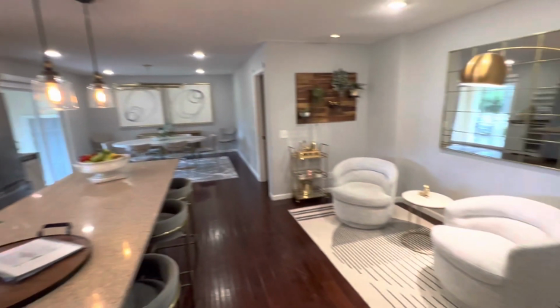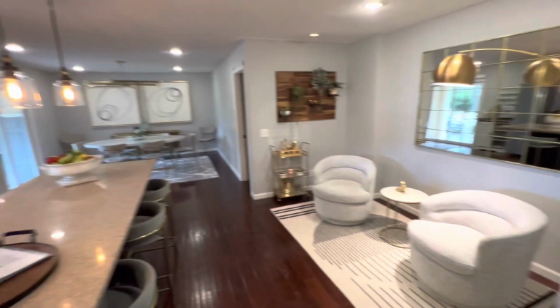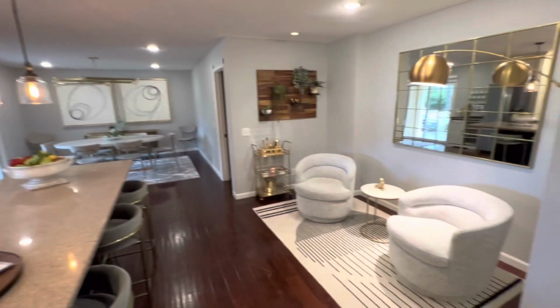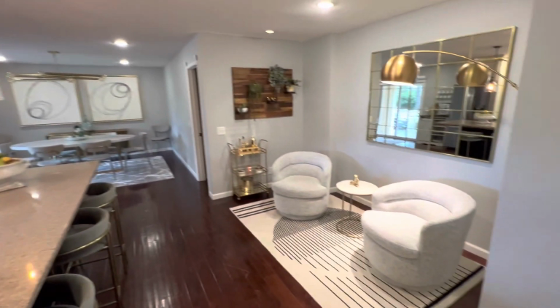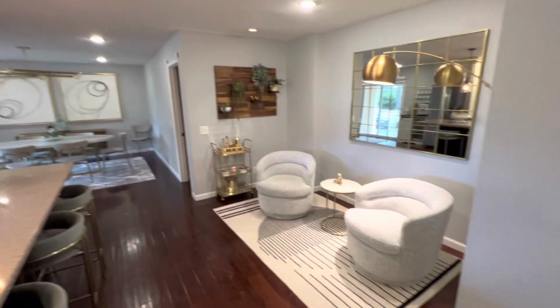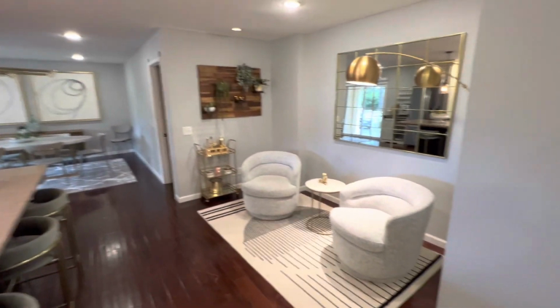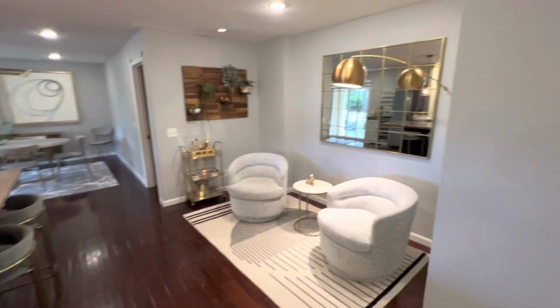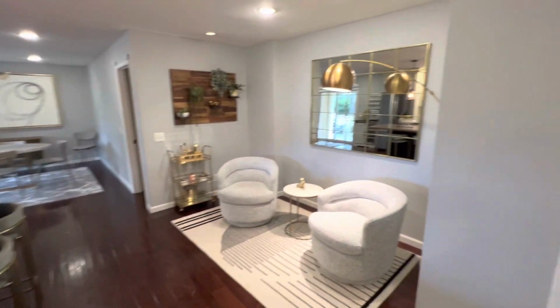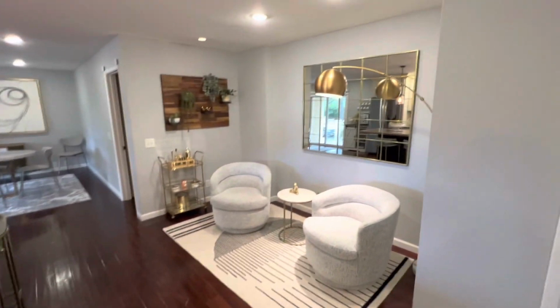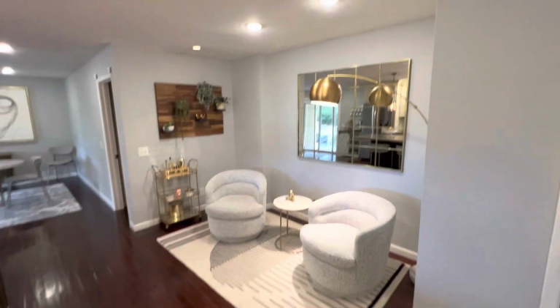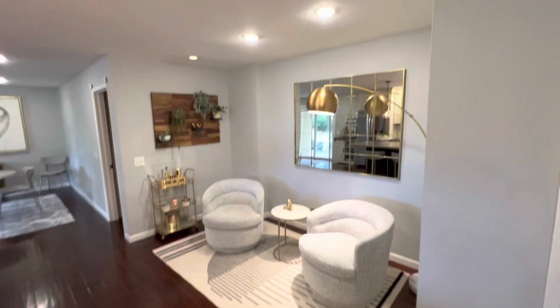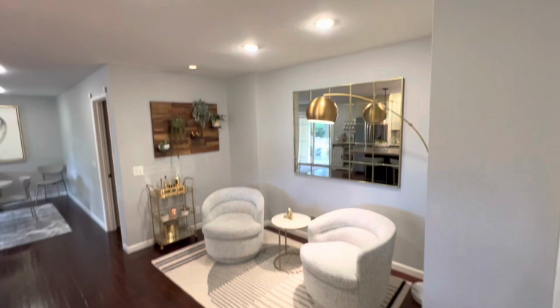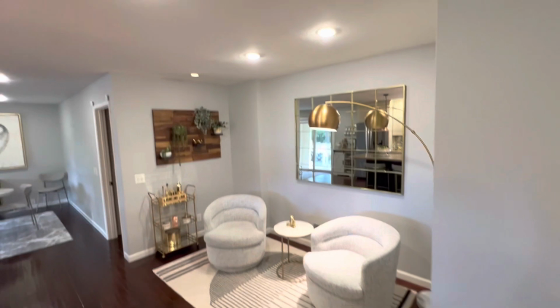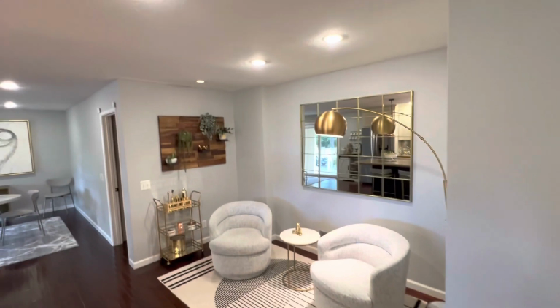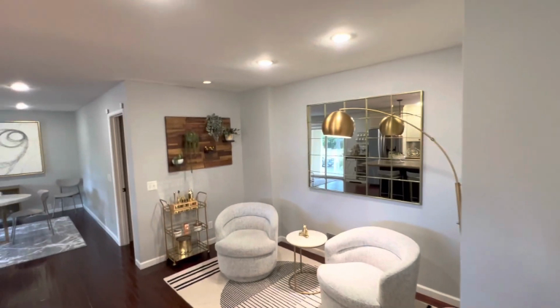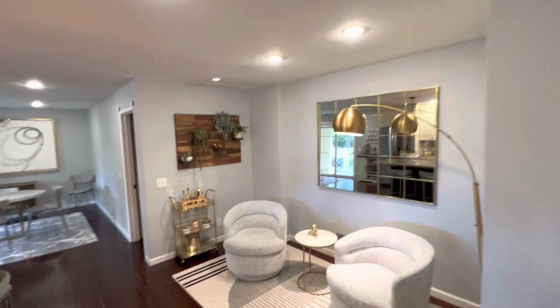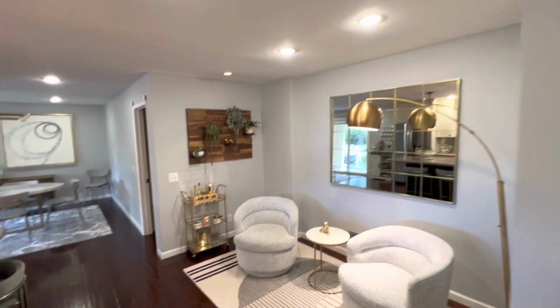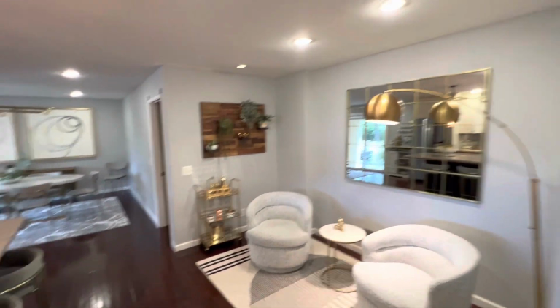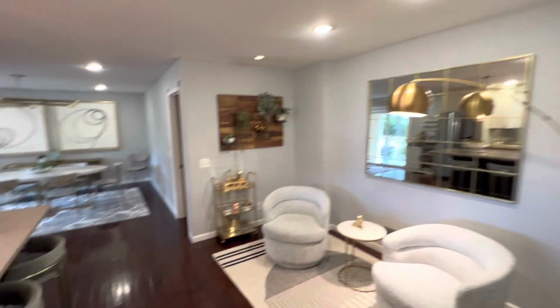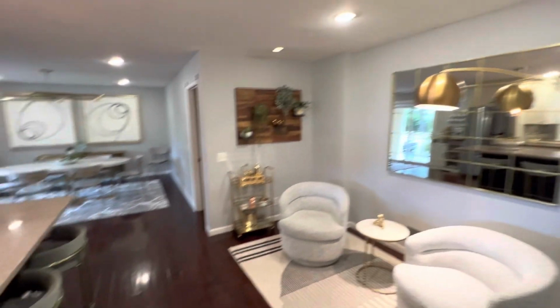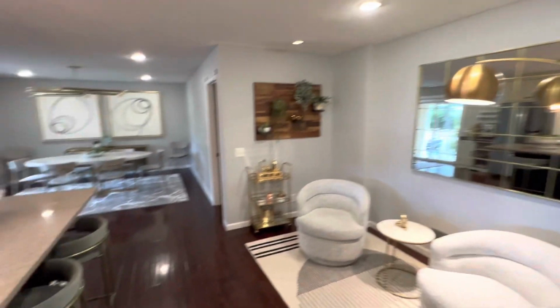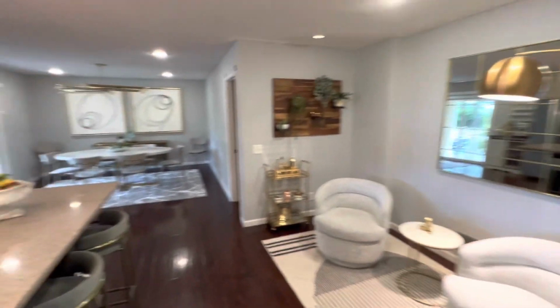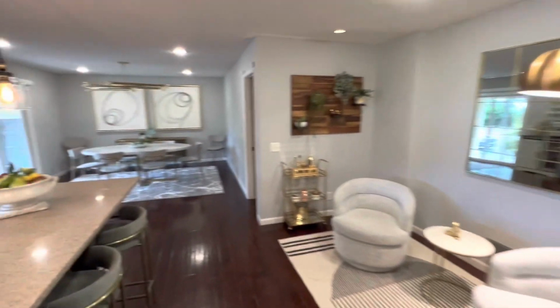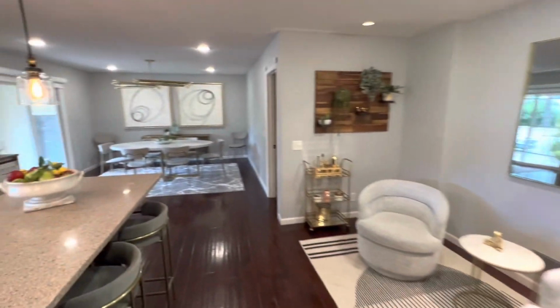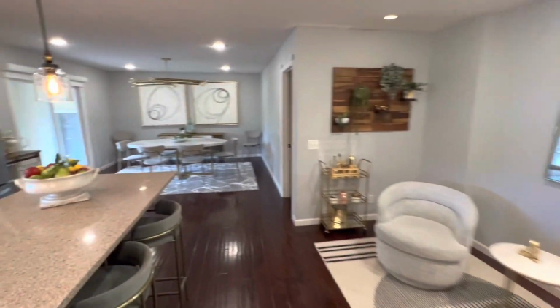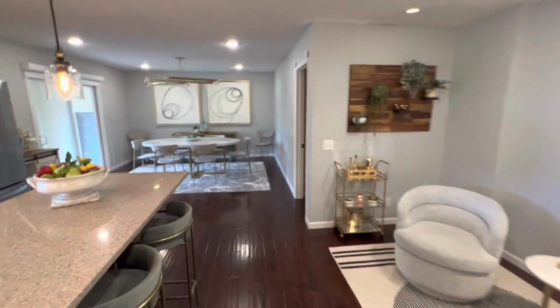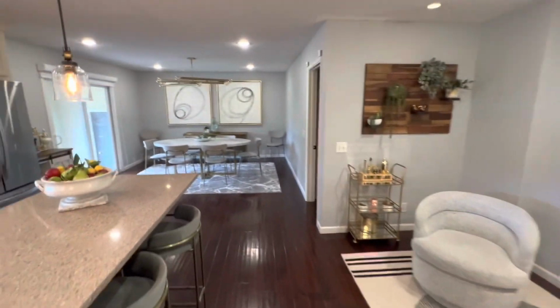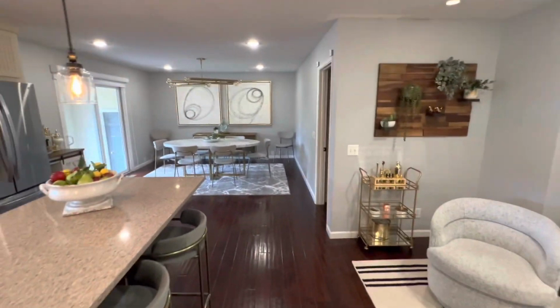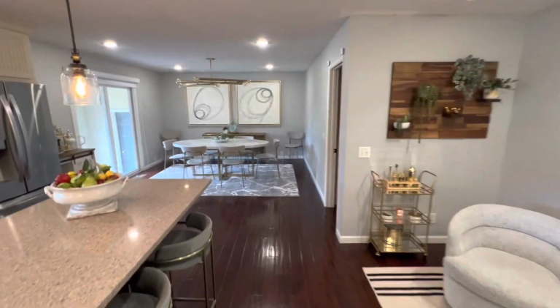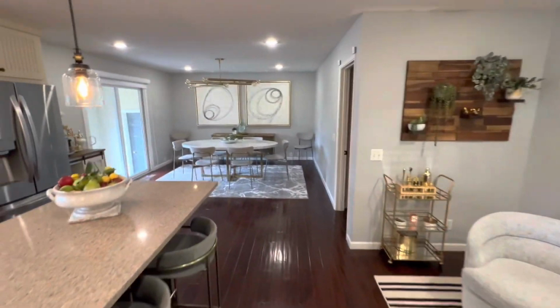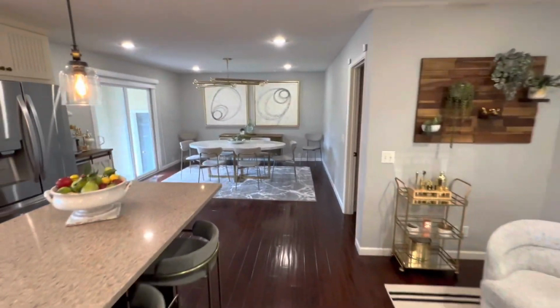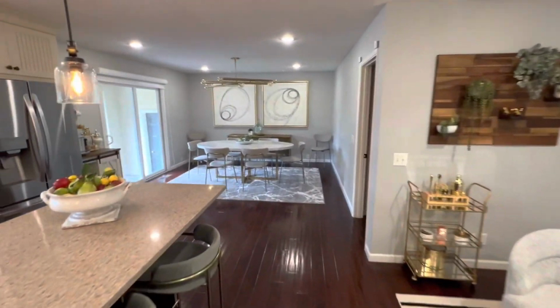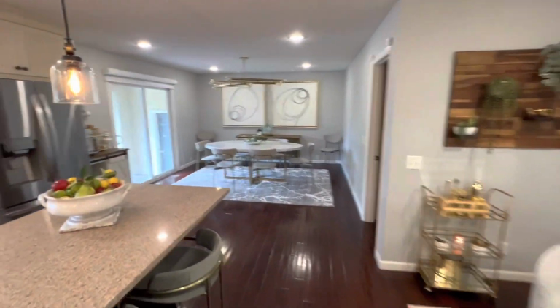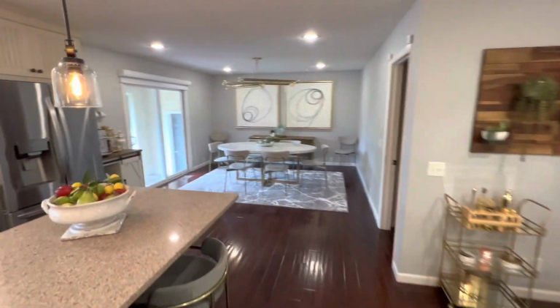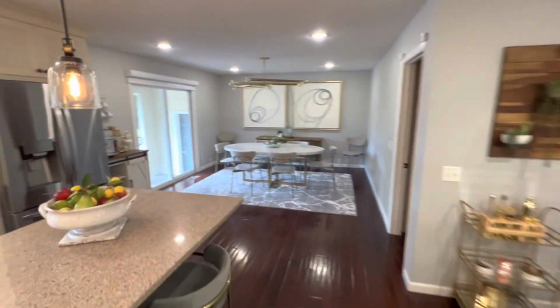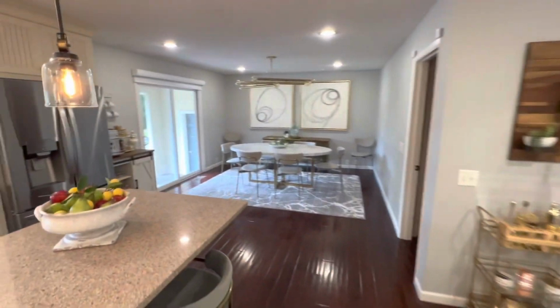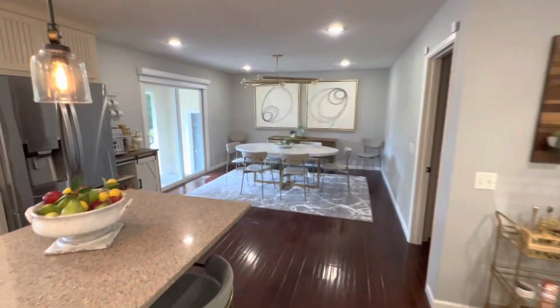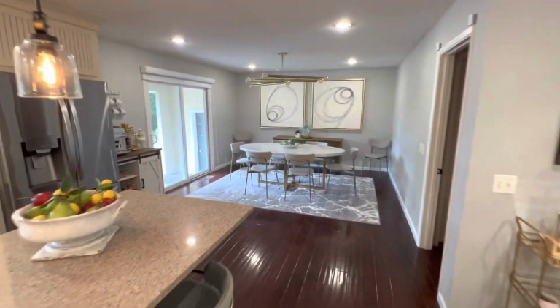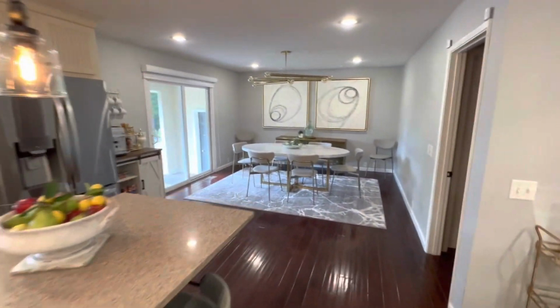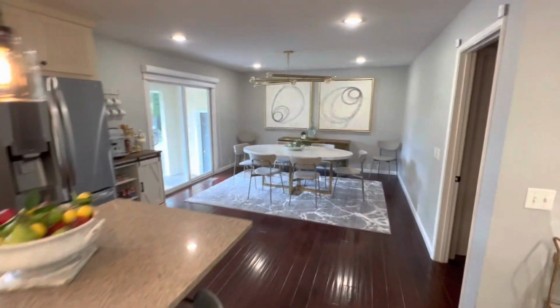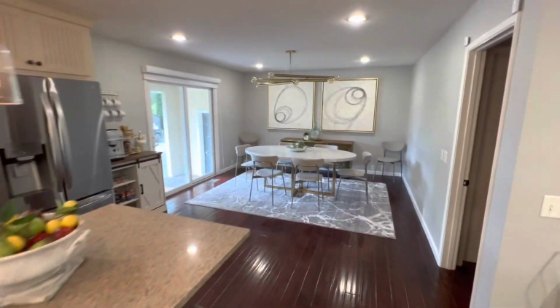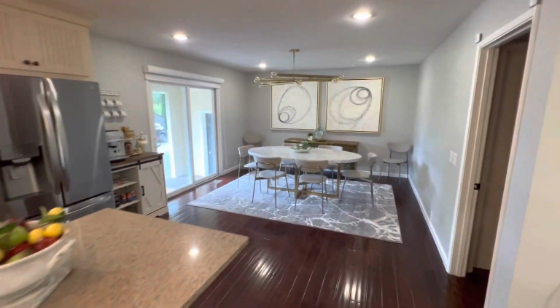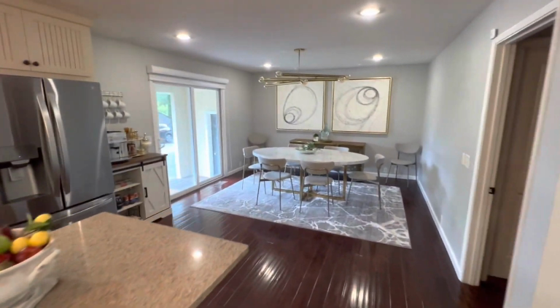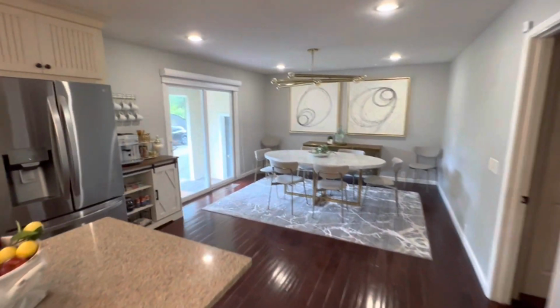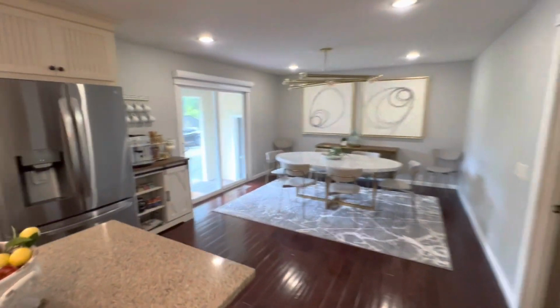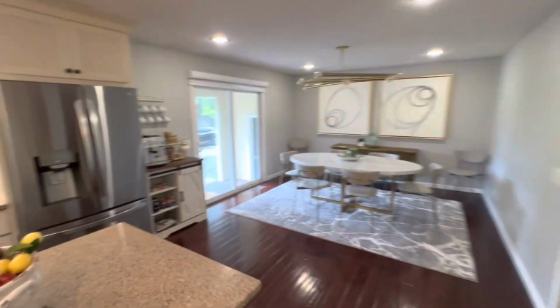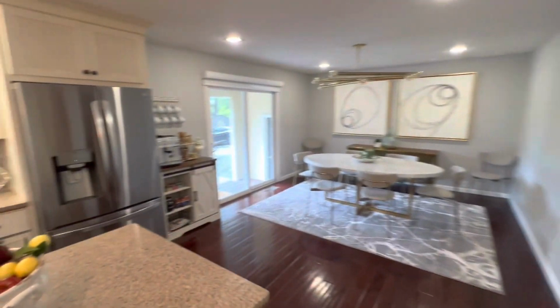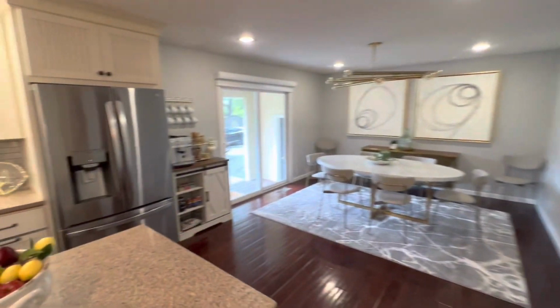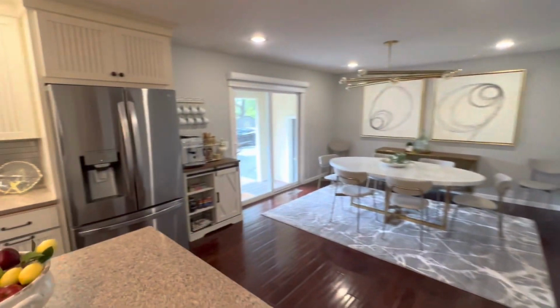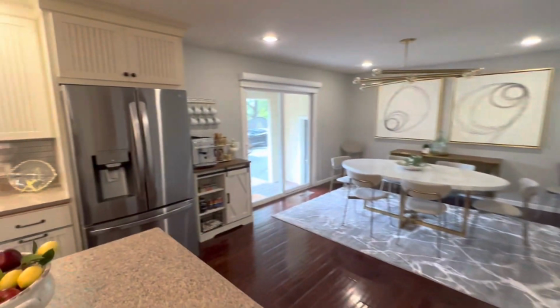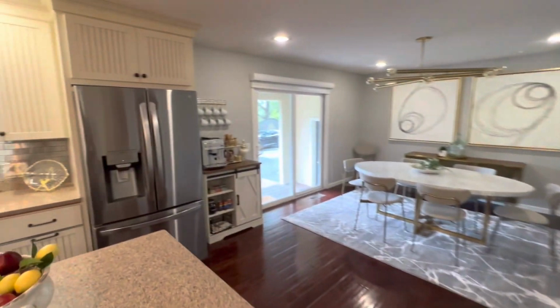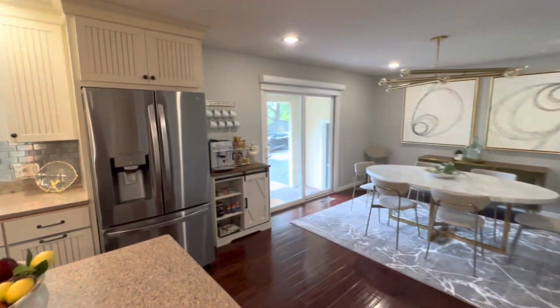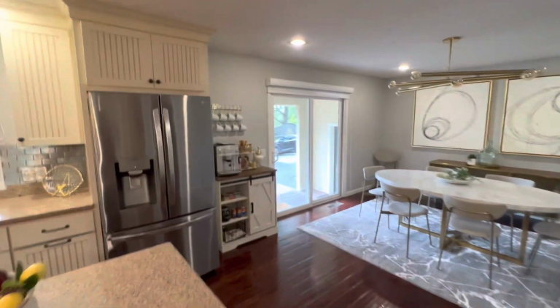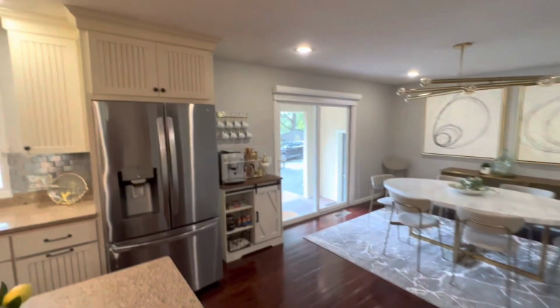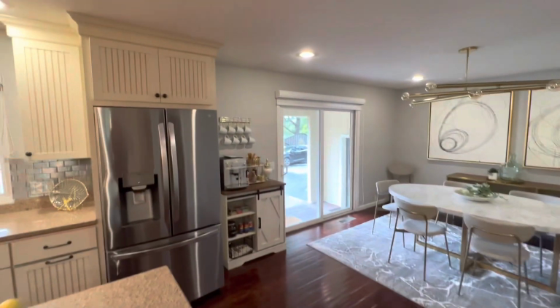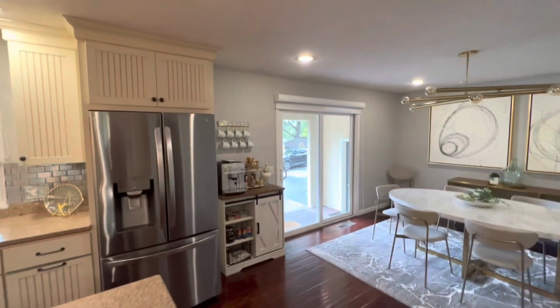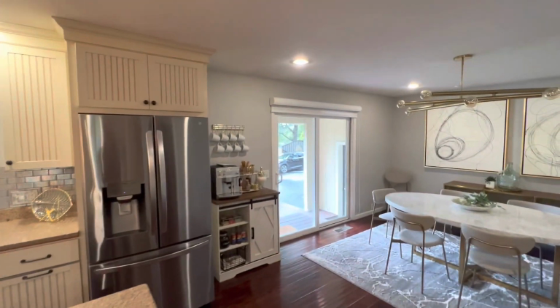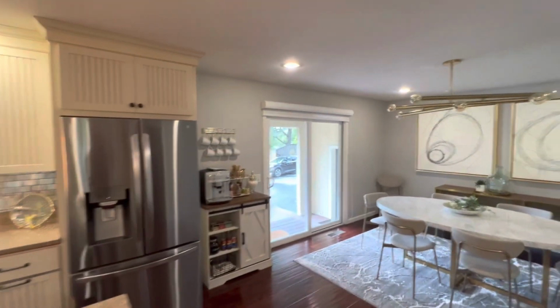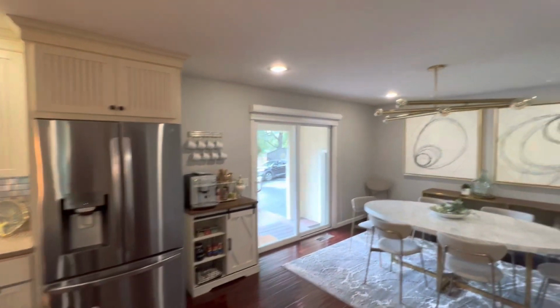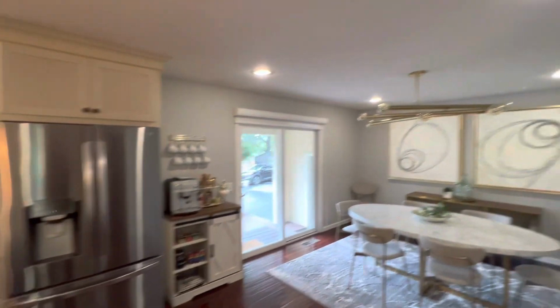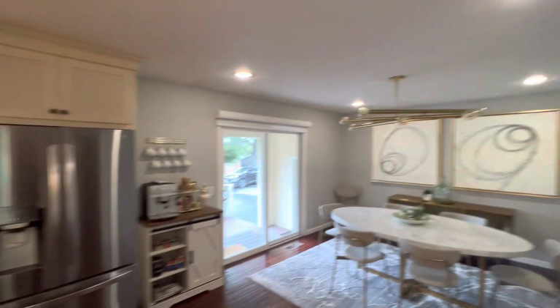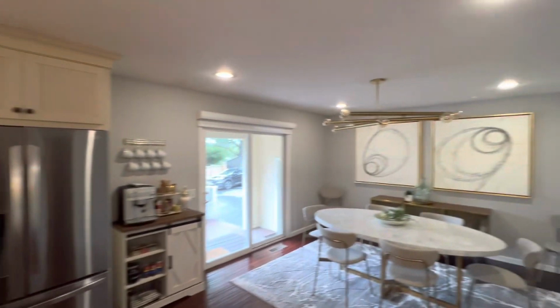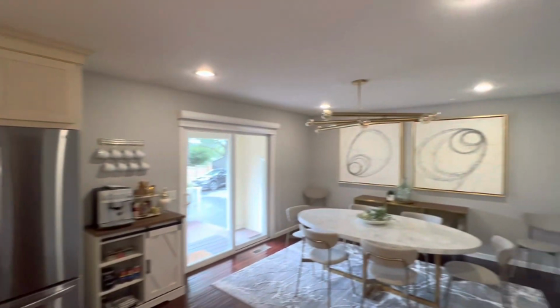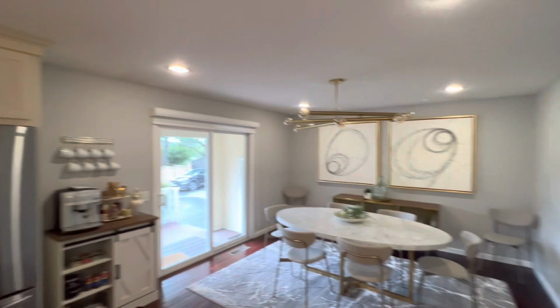Really nice open kitchen dining area. There's a little seating area over here. How cozy is this? This is great.